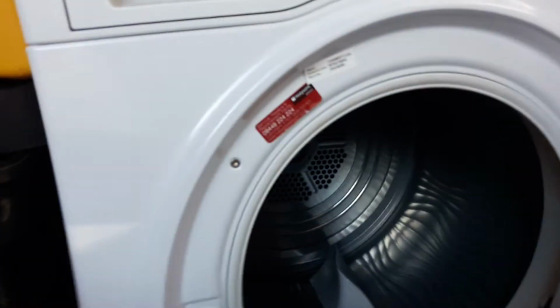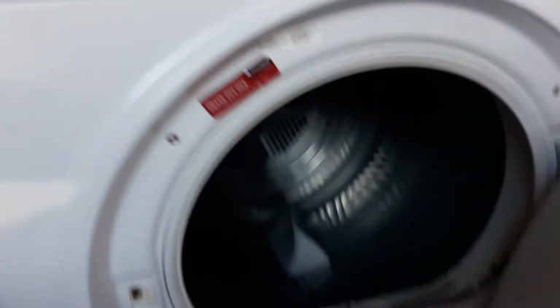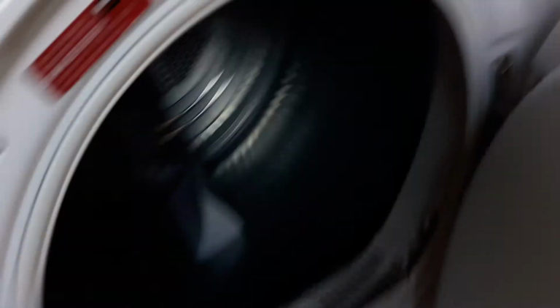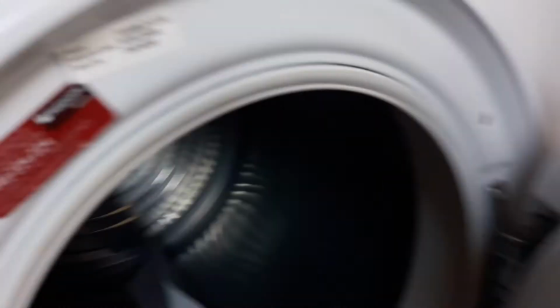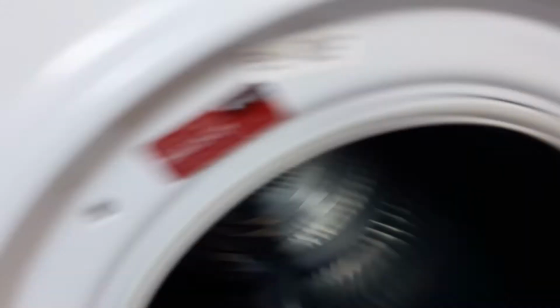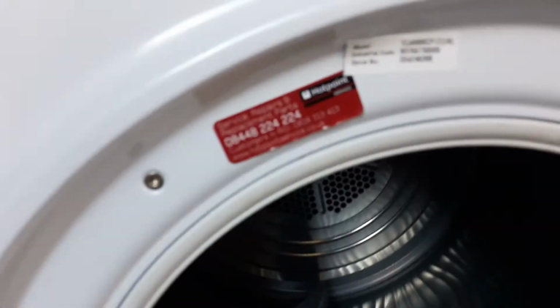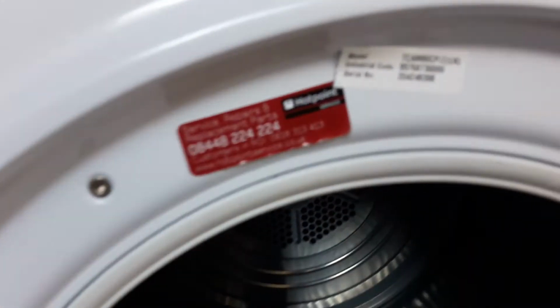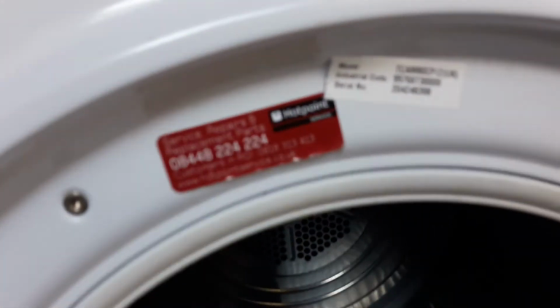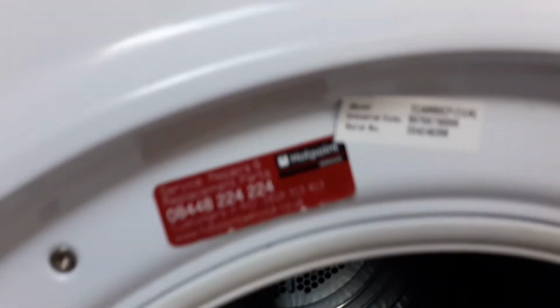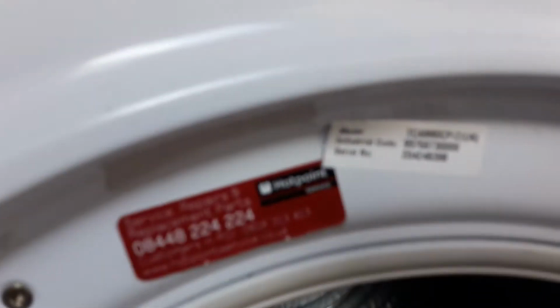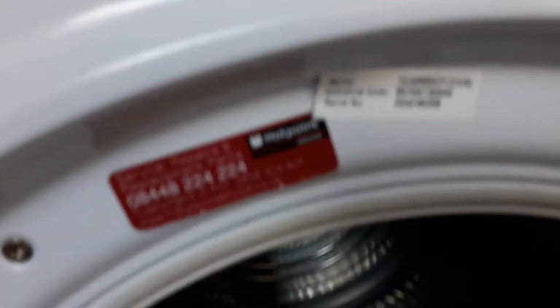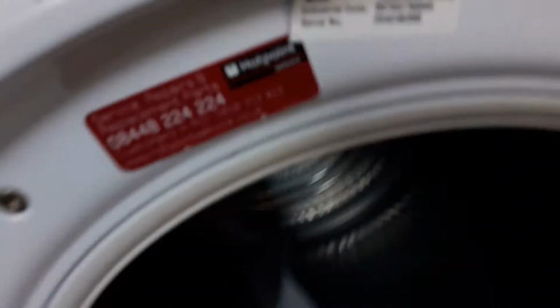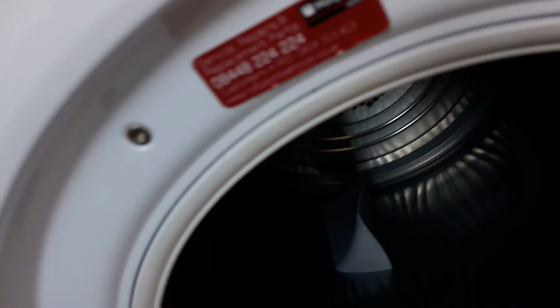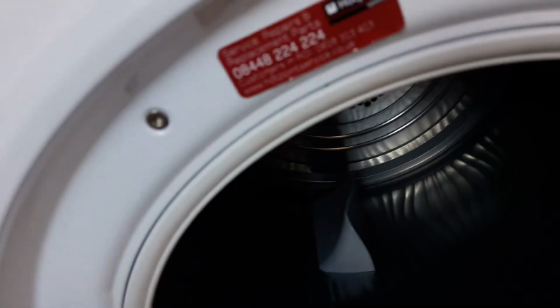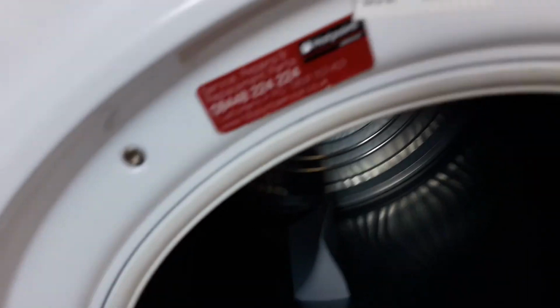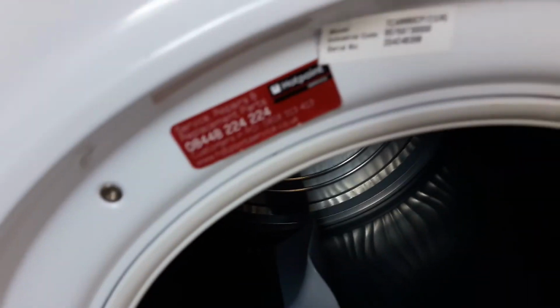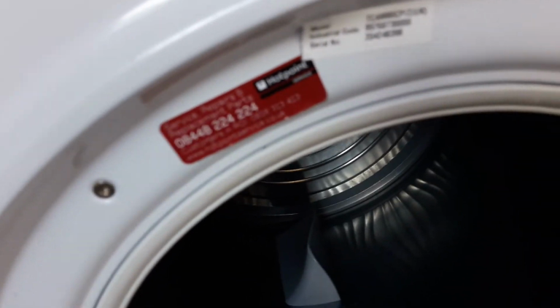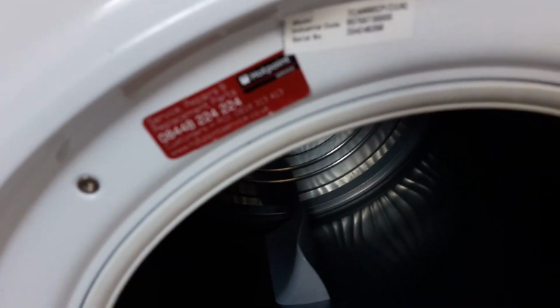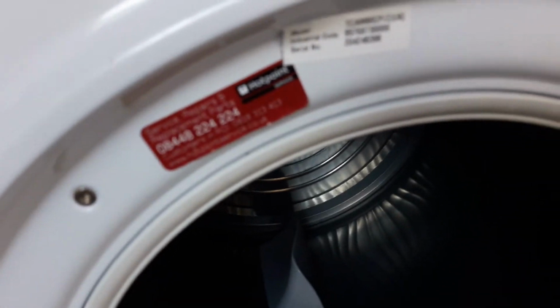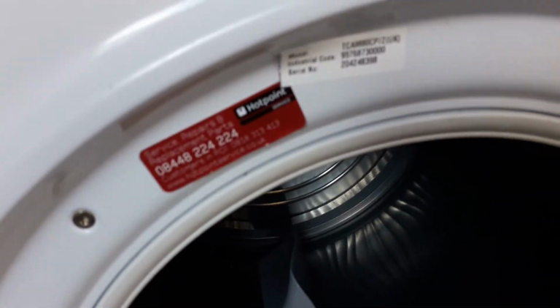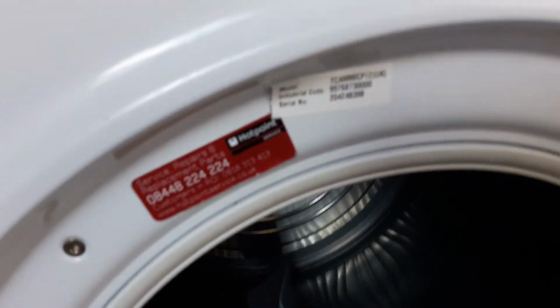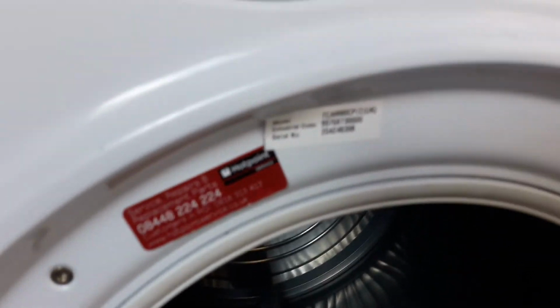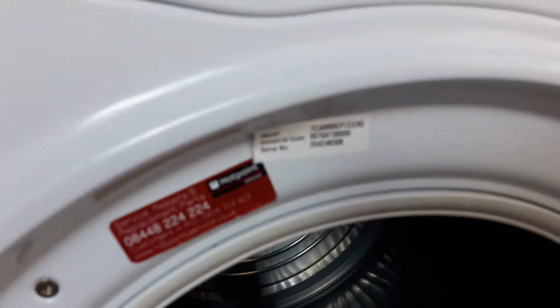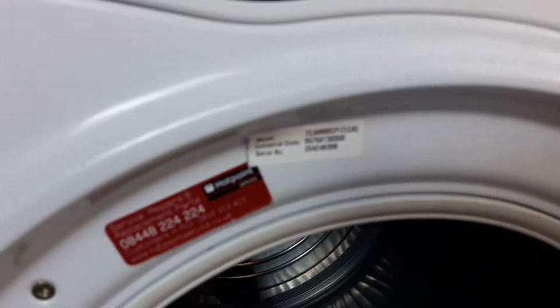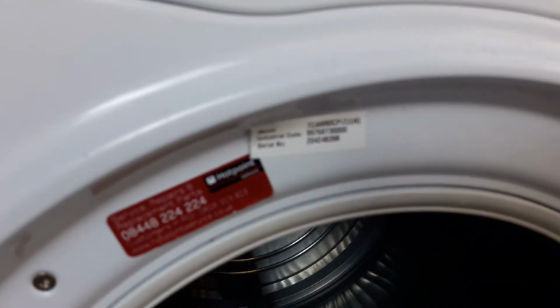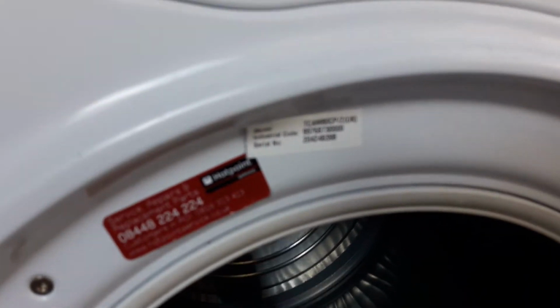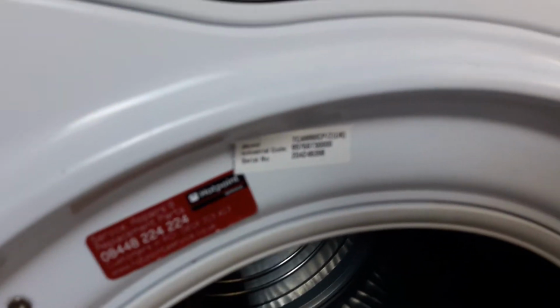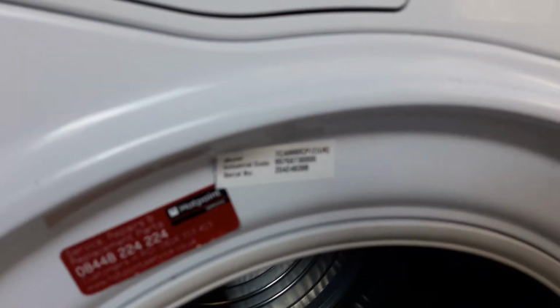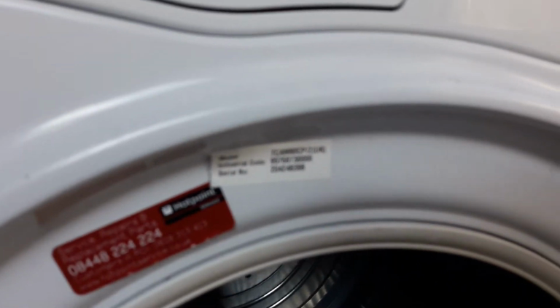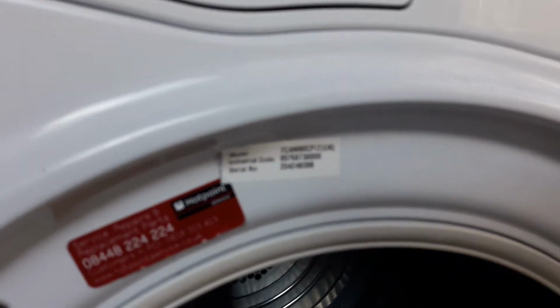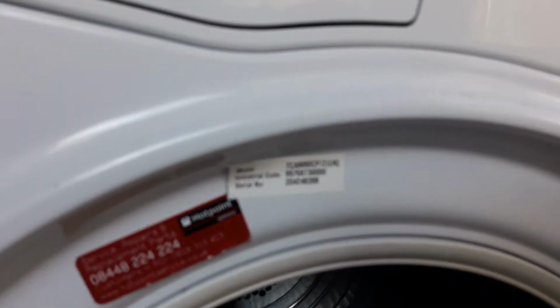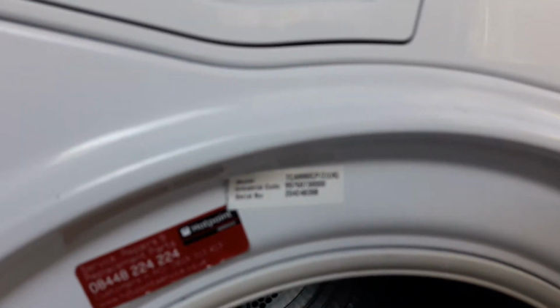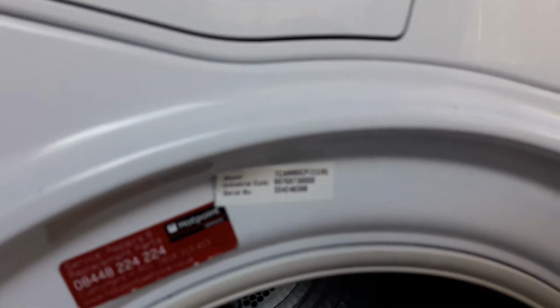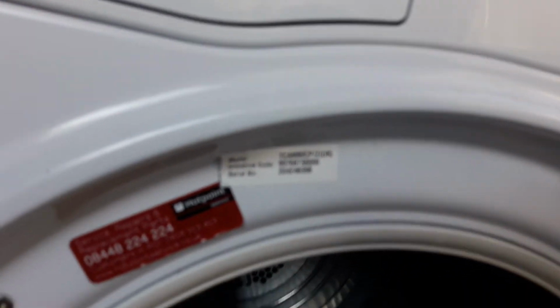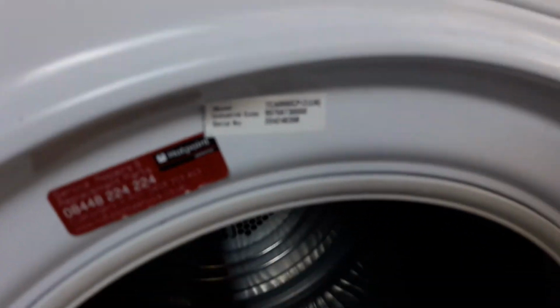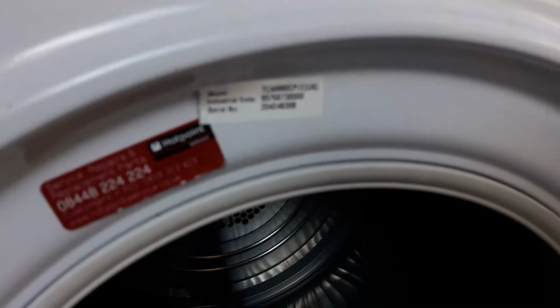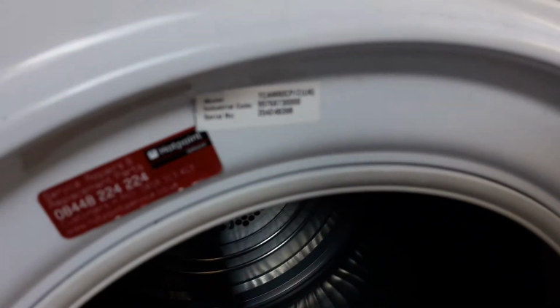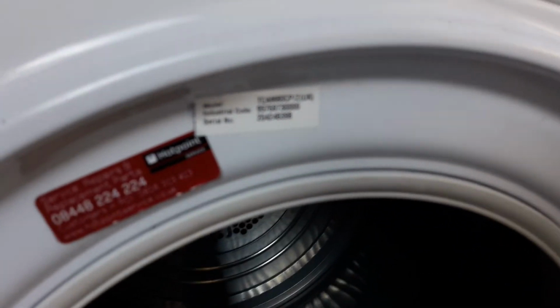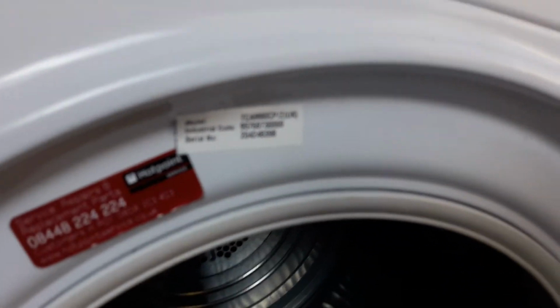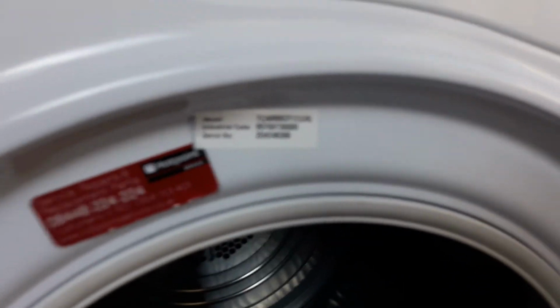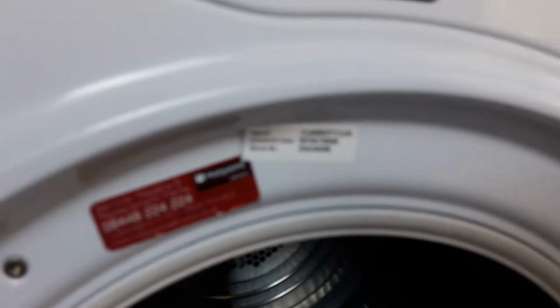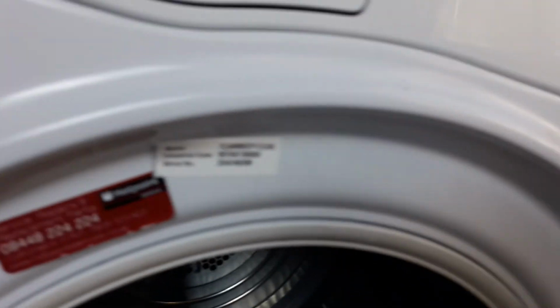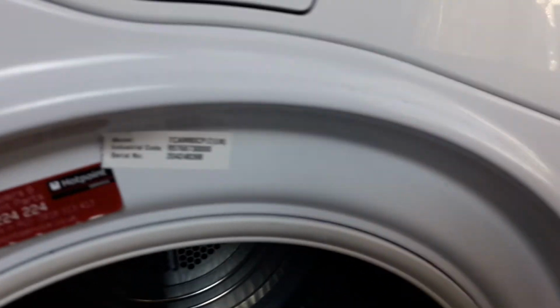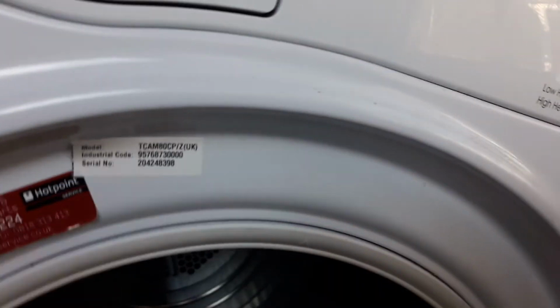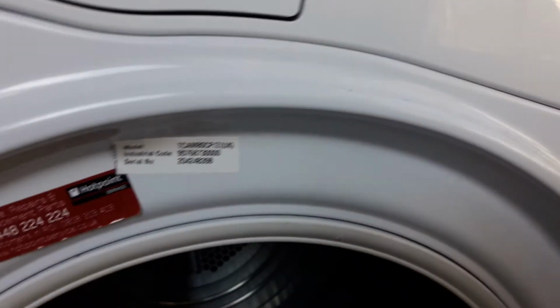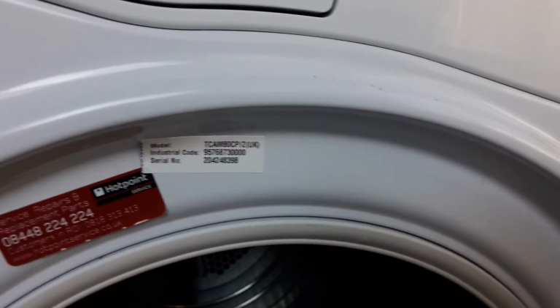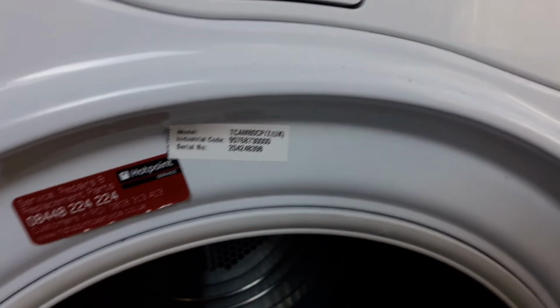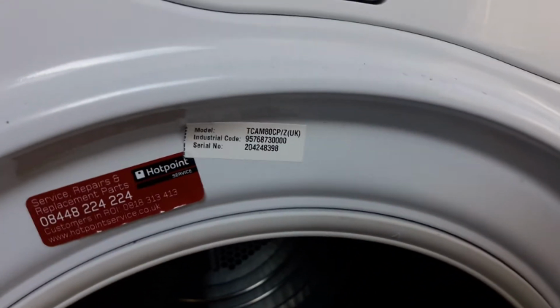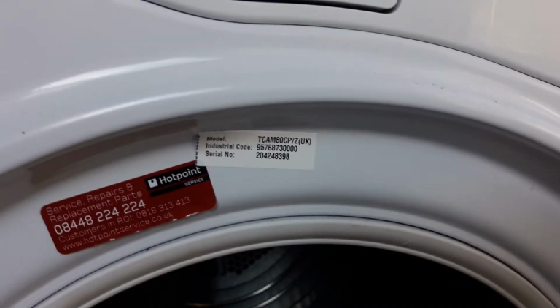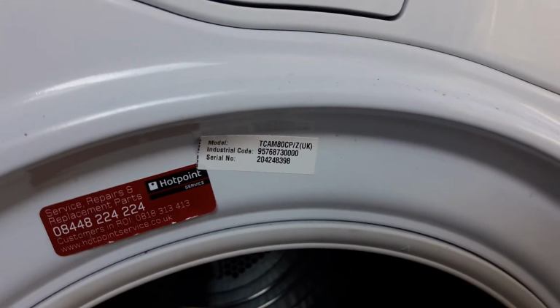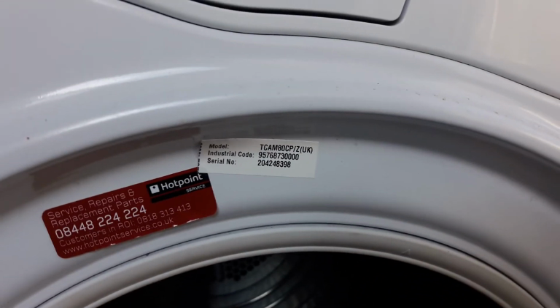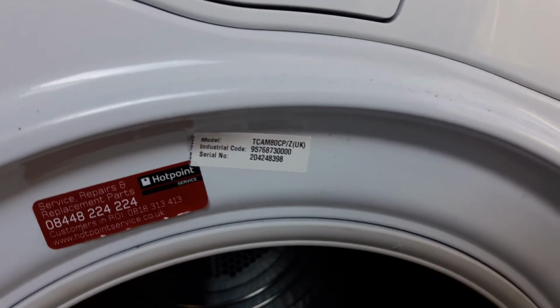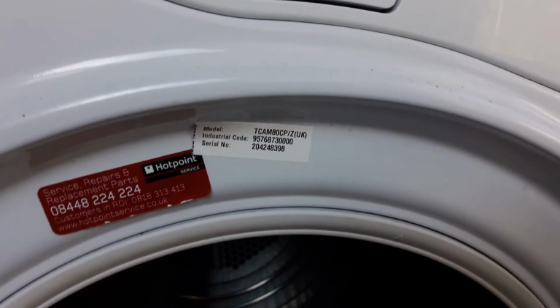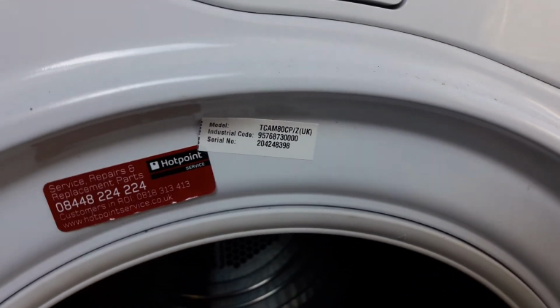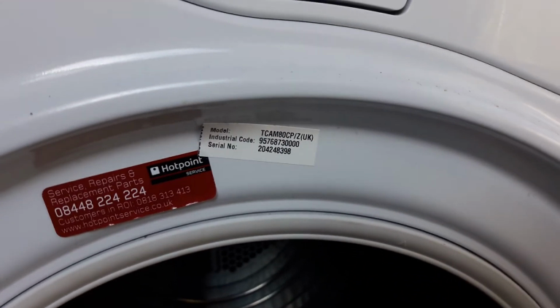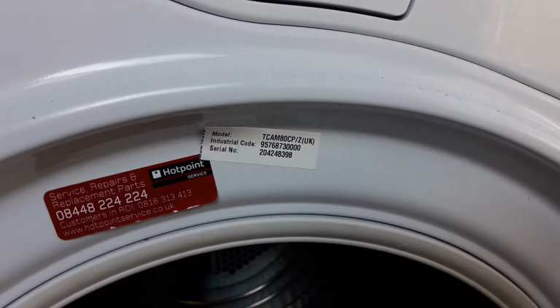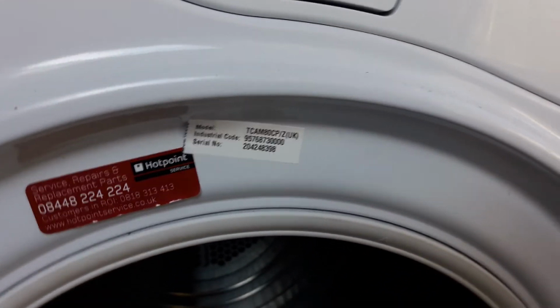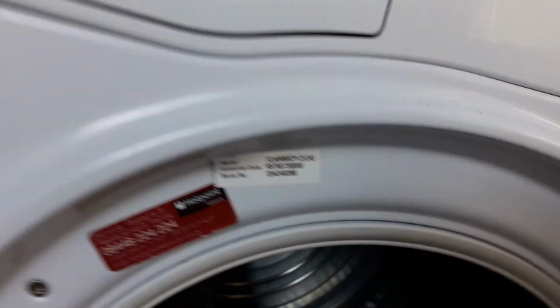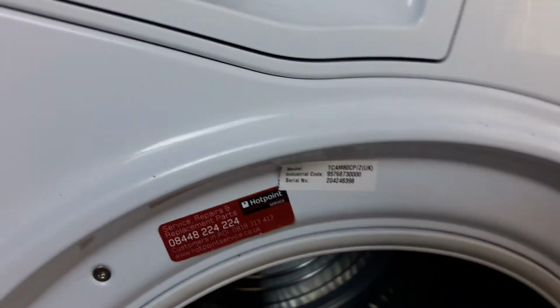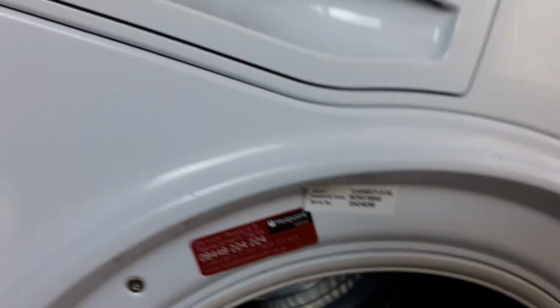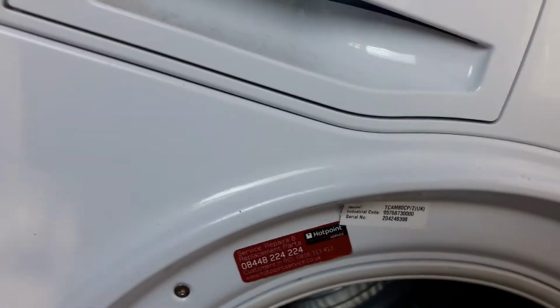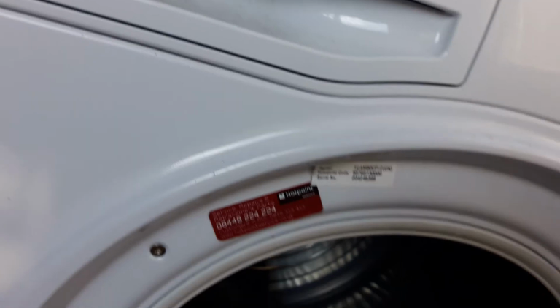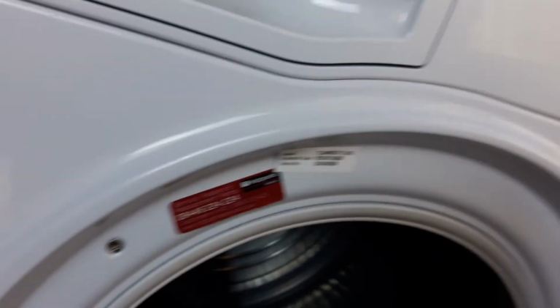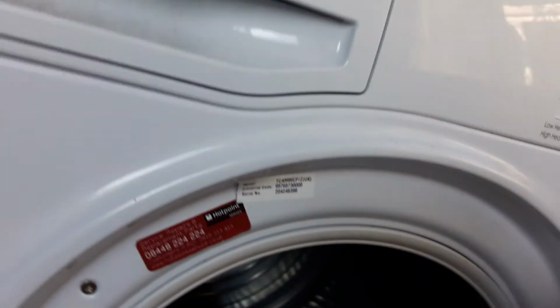There's the stickers. Focus — there you go.